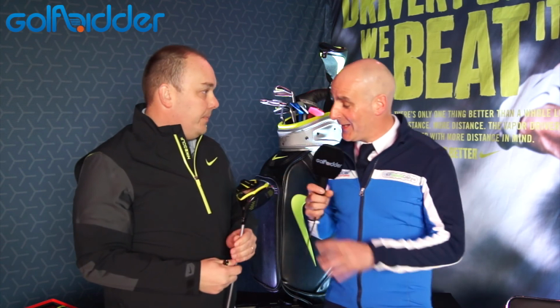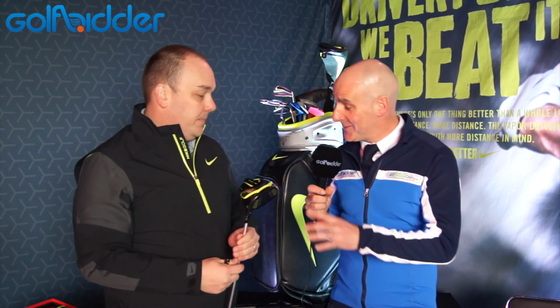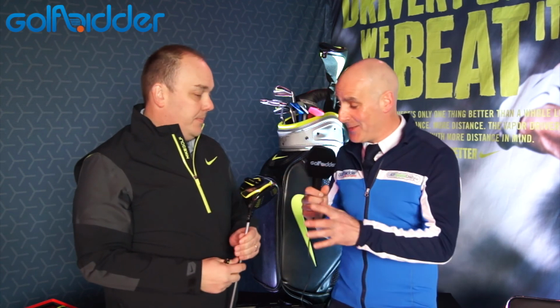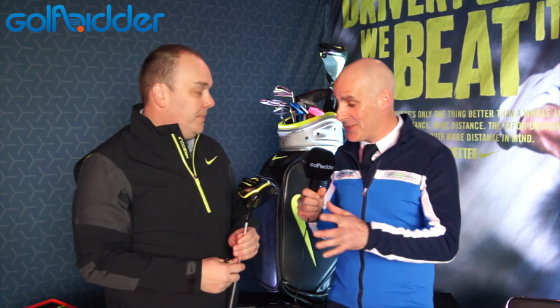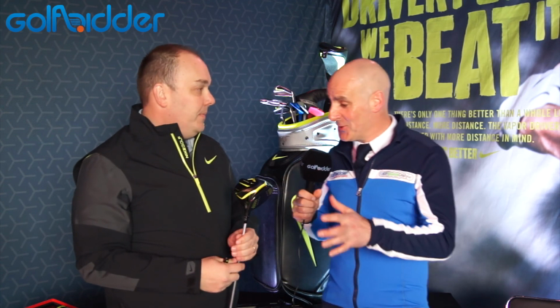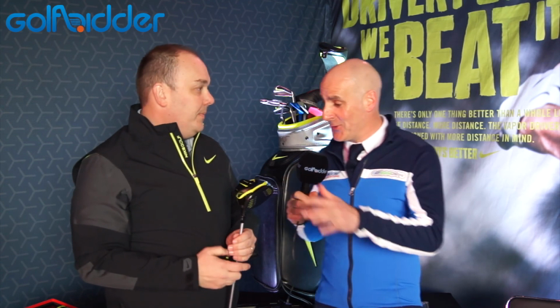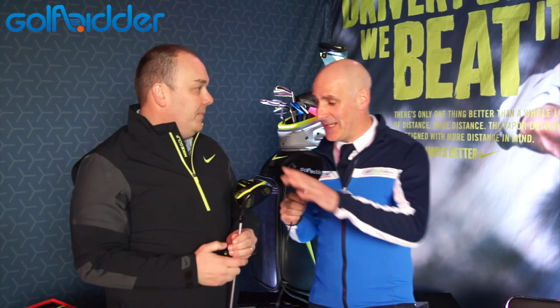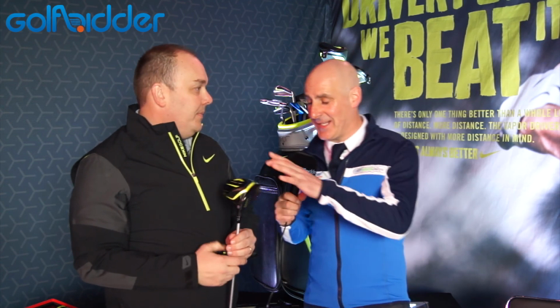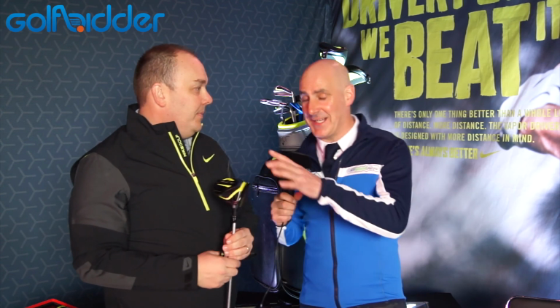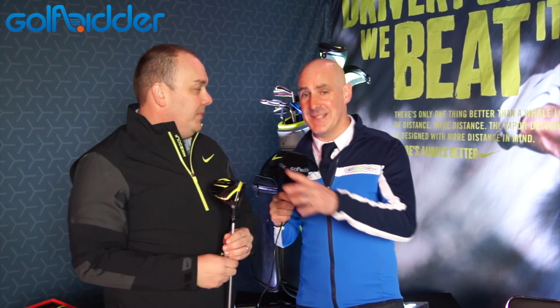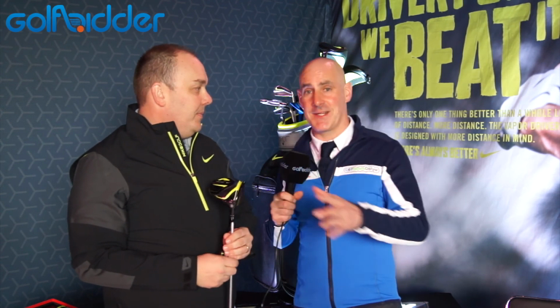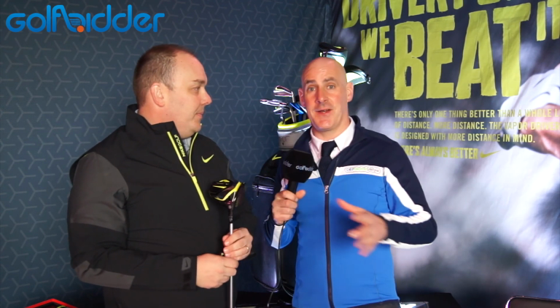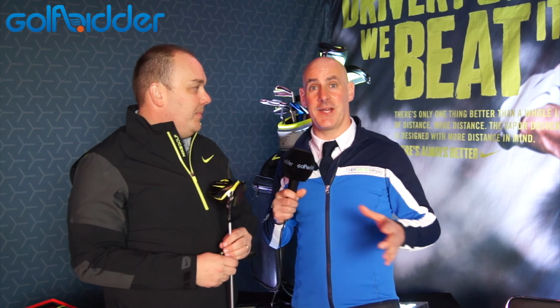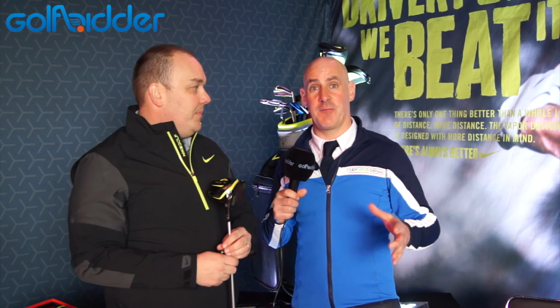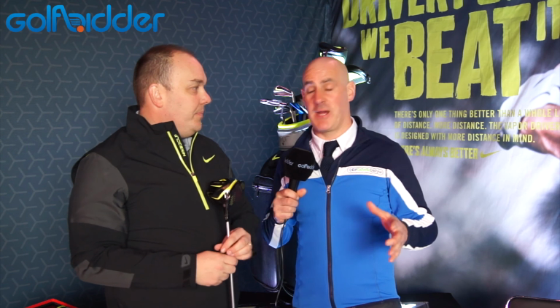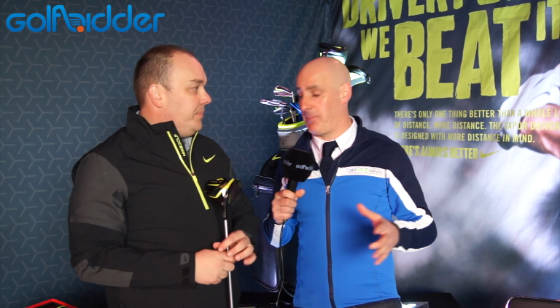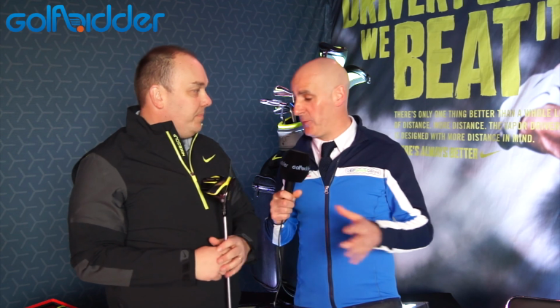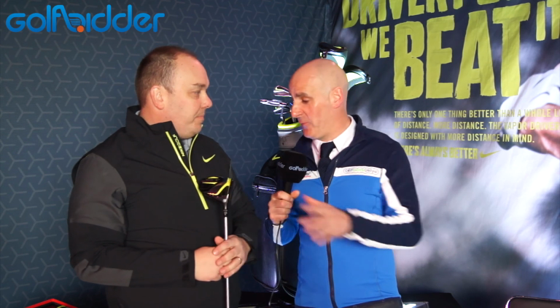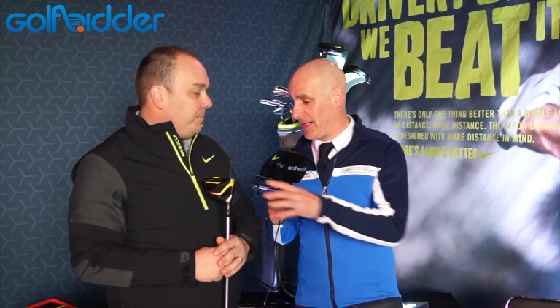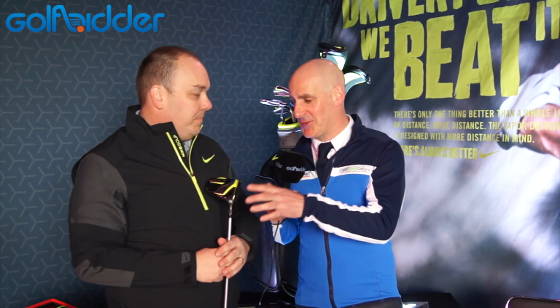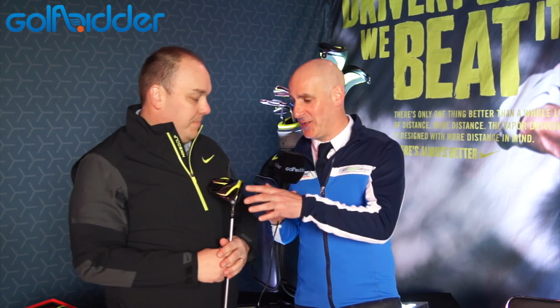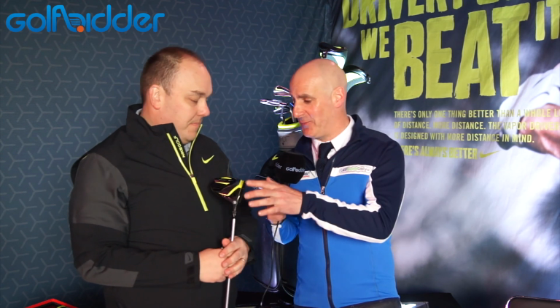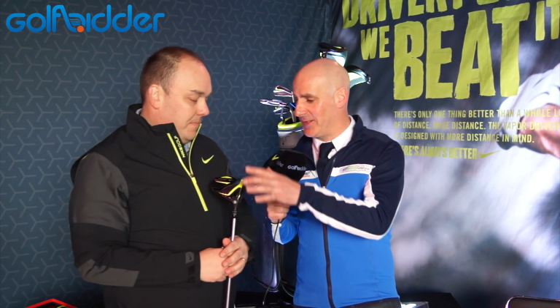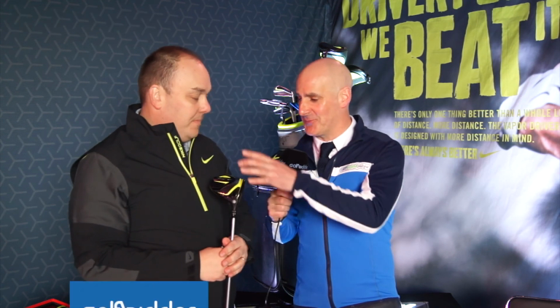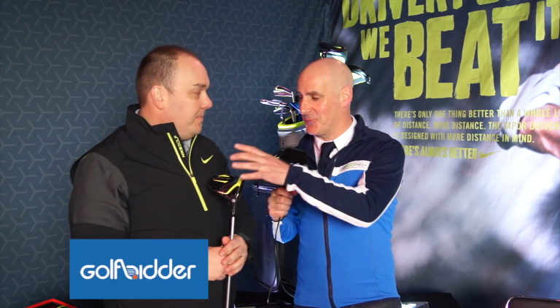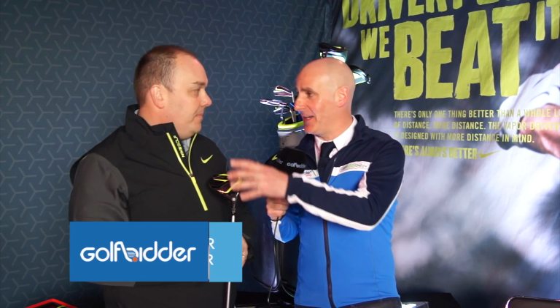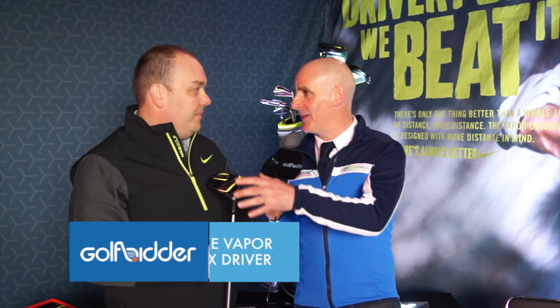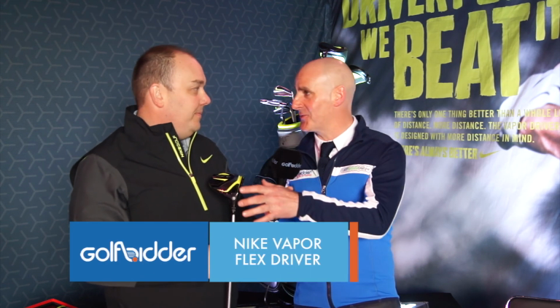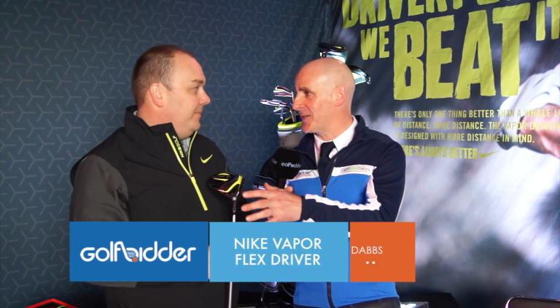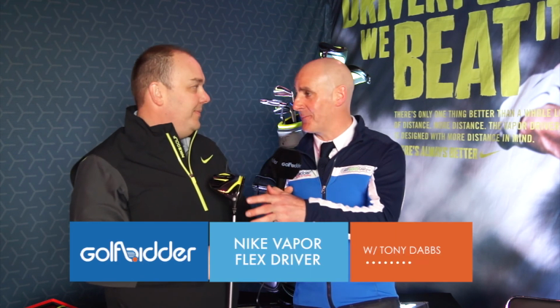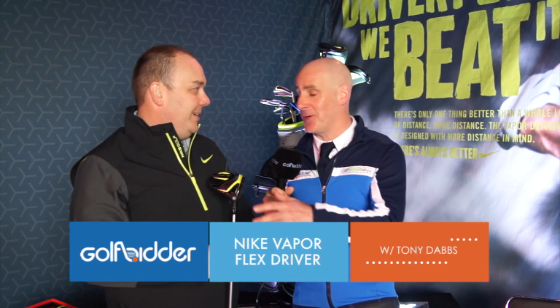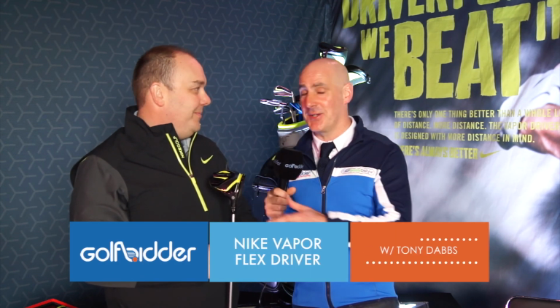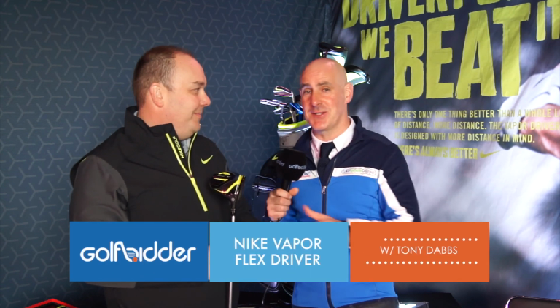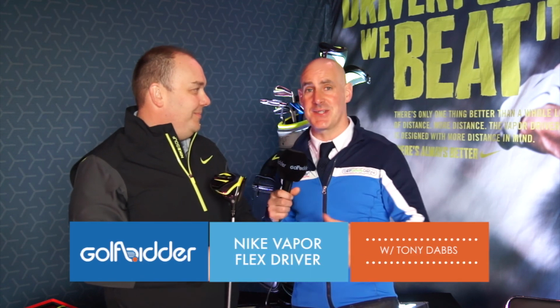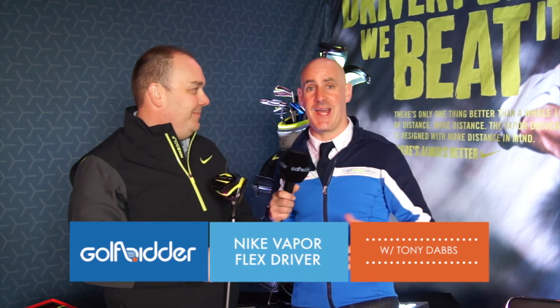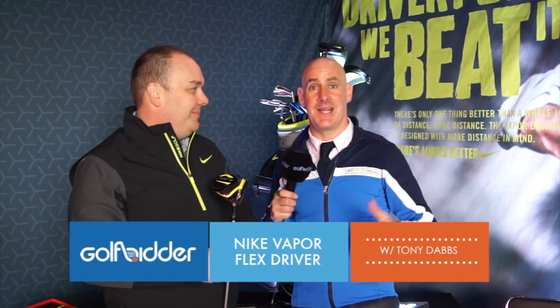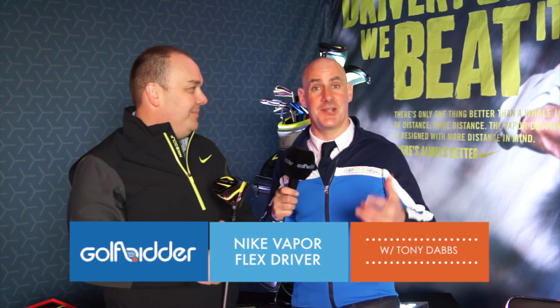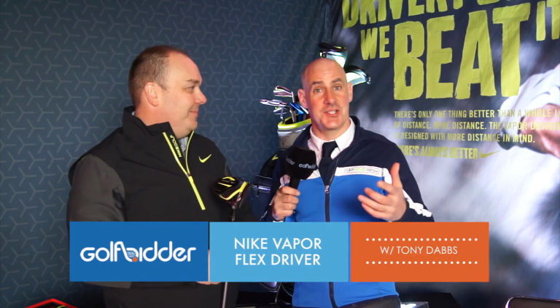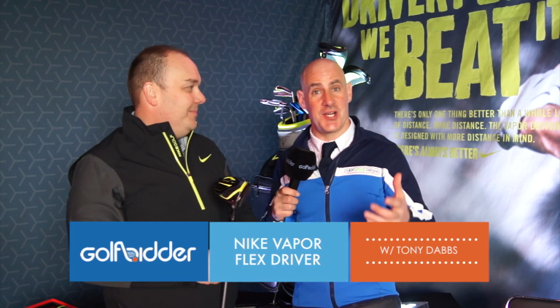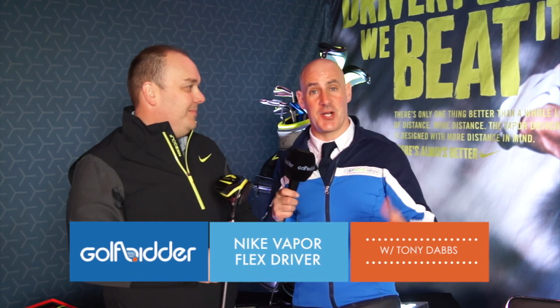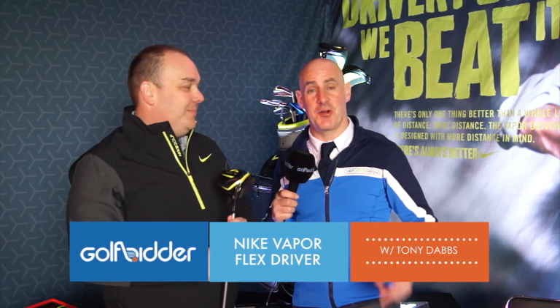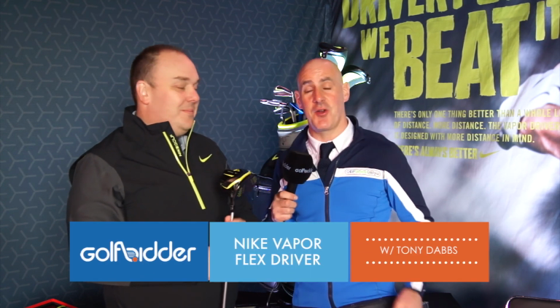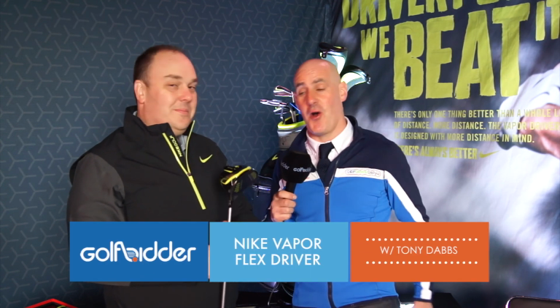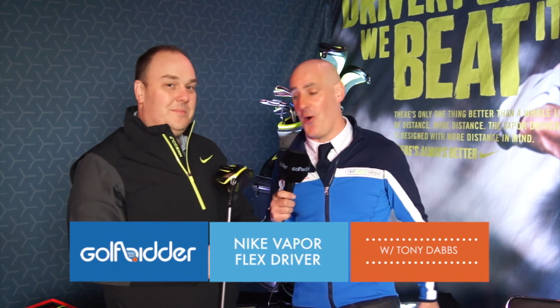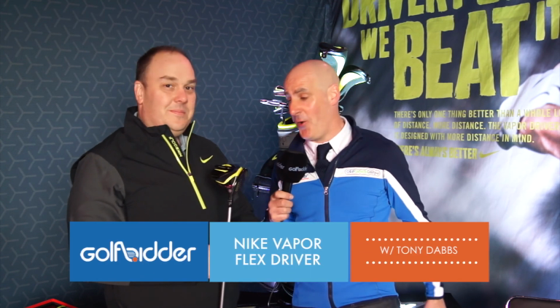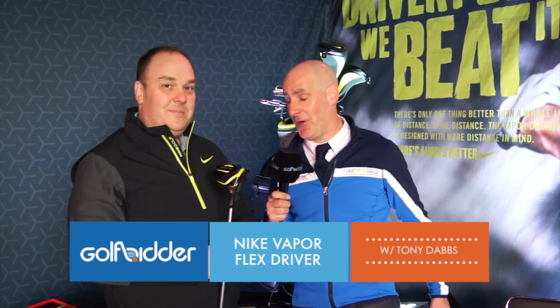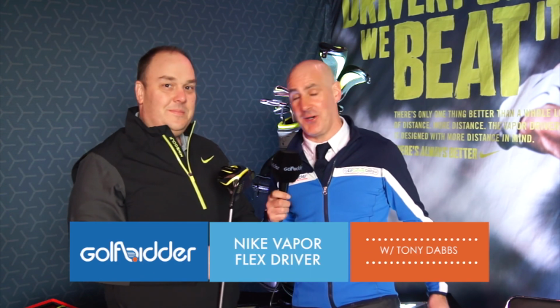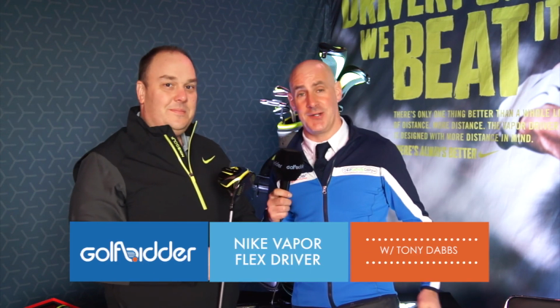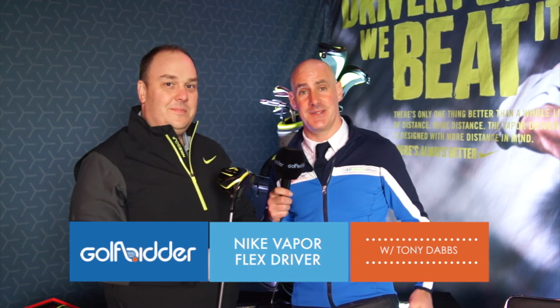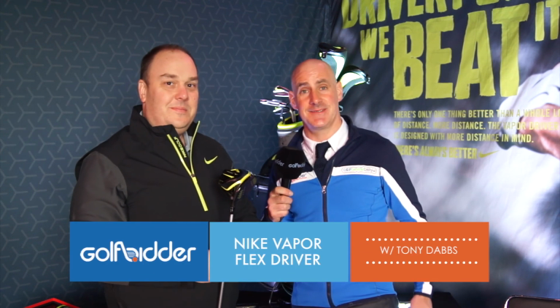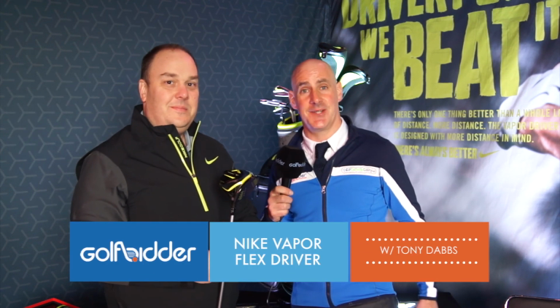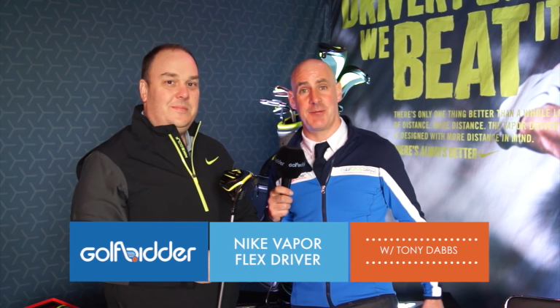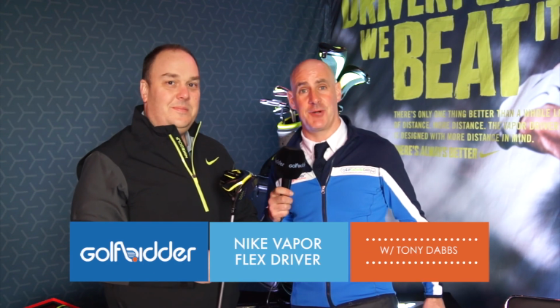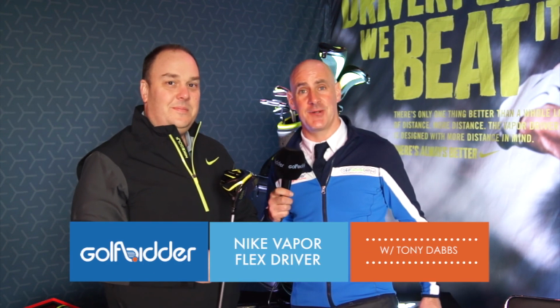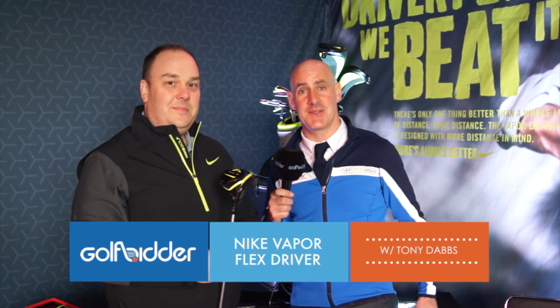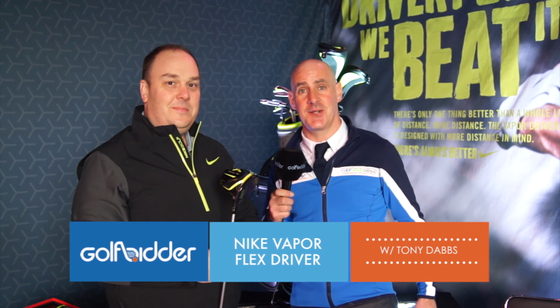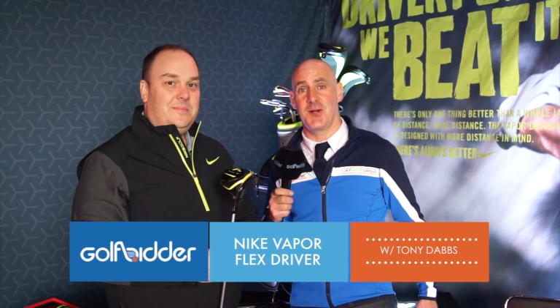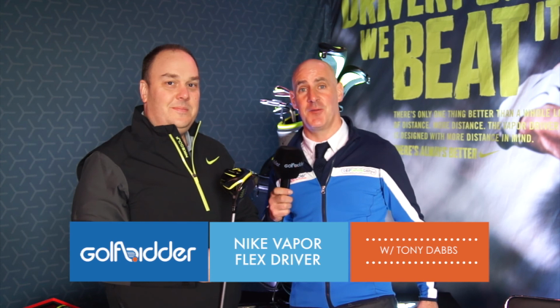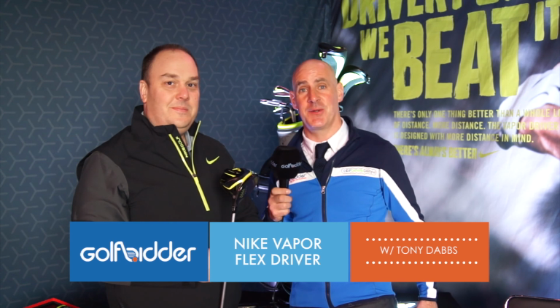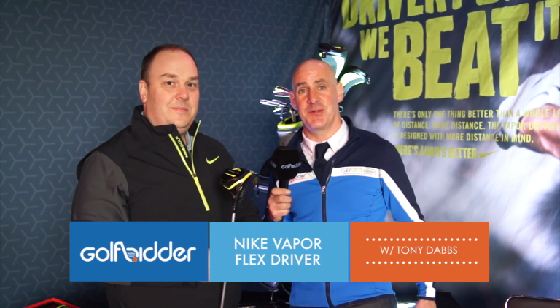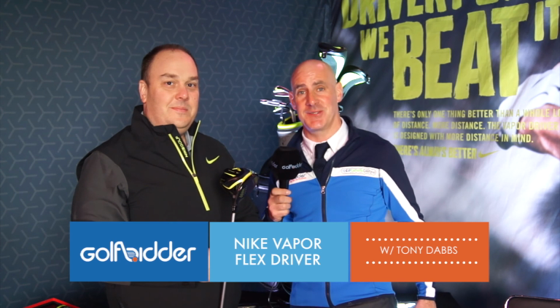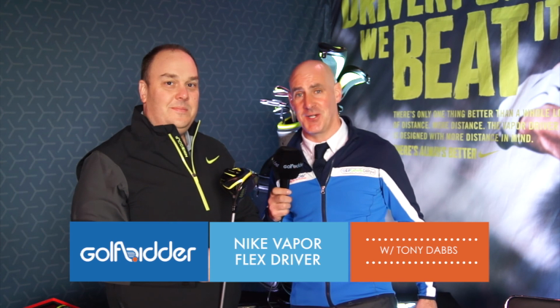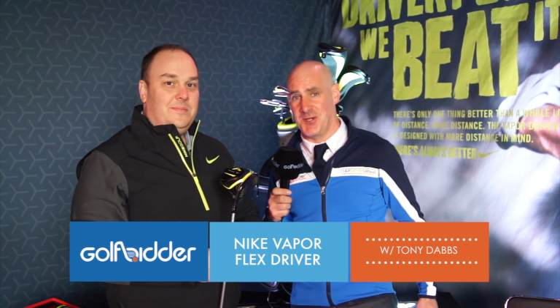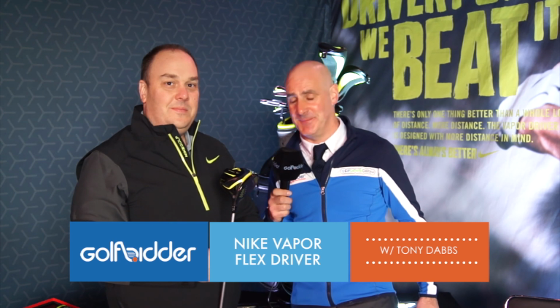Thanks a million, Tony. That is the Nike Vapor Flex Driver — it's a really interesting product. You can check out all our Nike products on golfbidder.com.